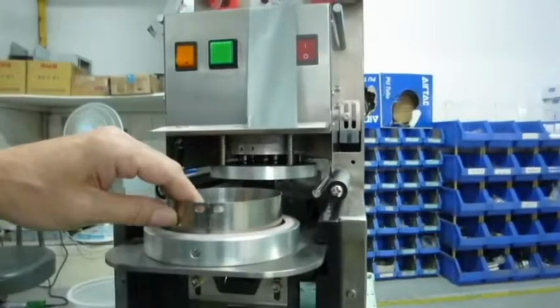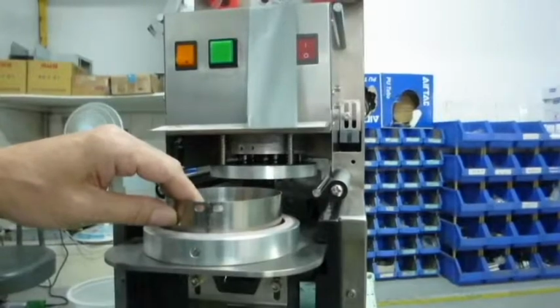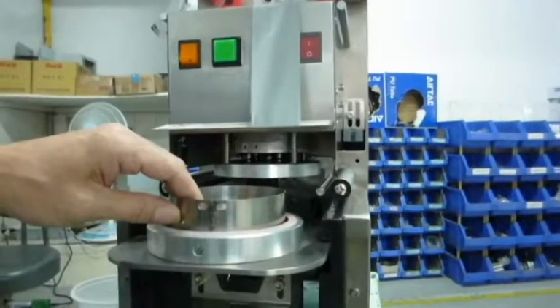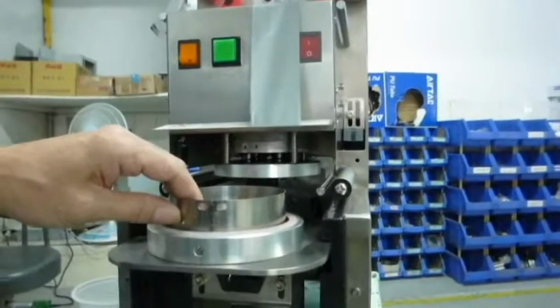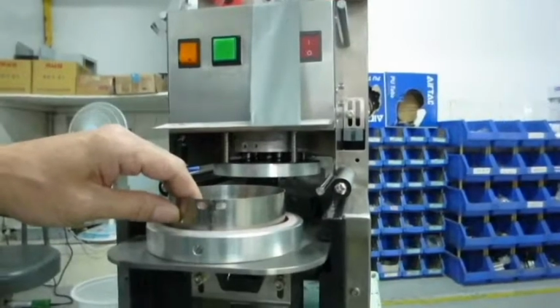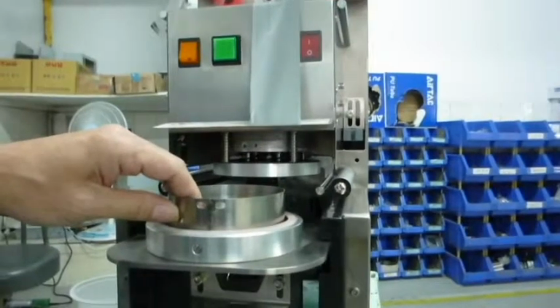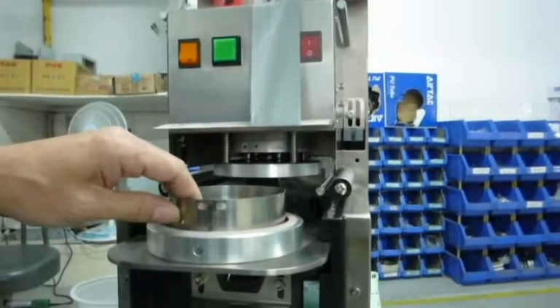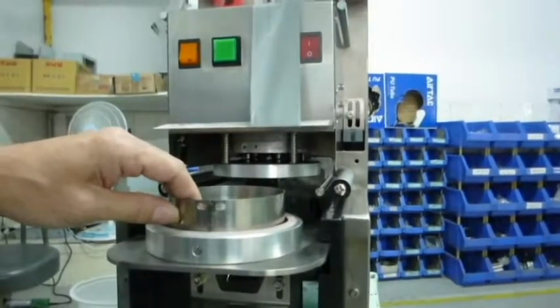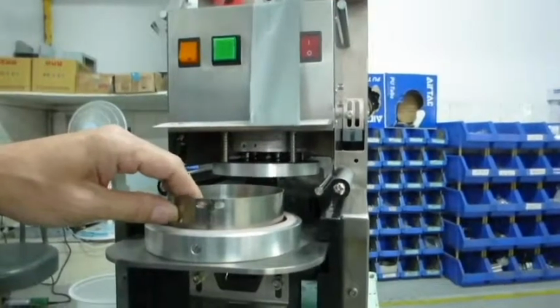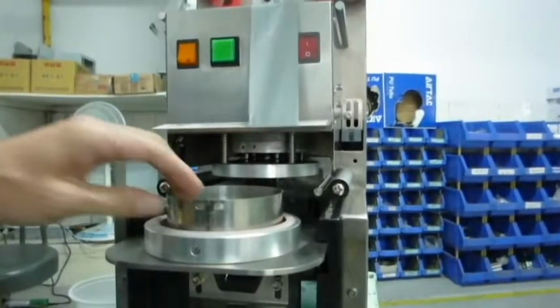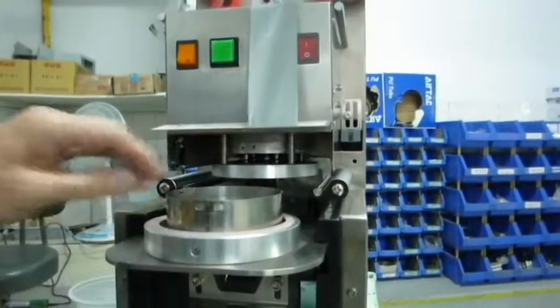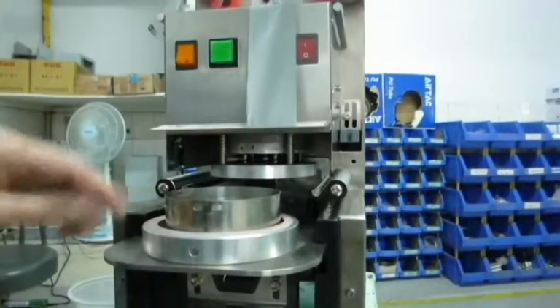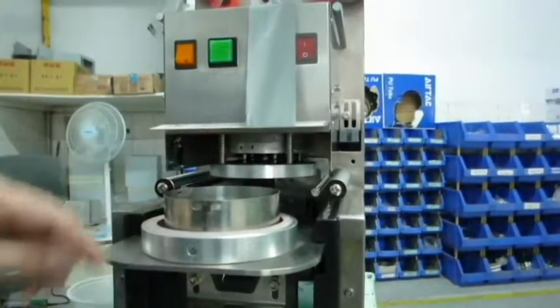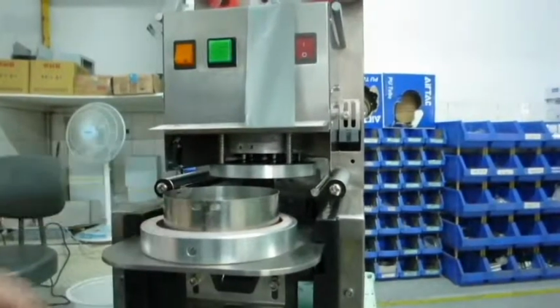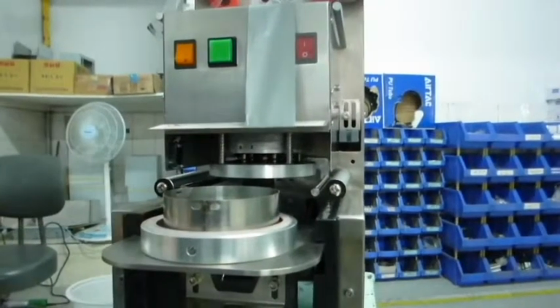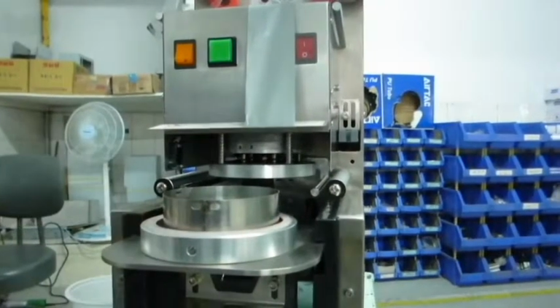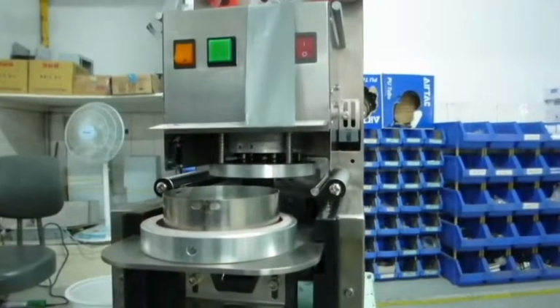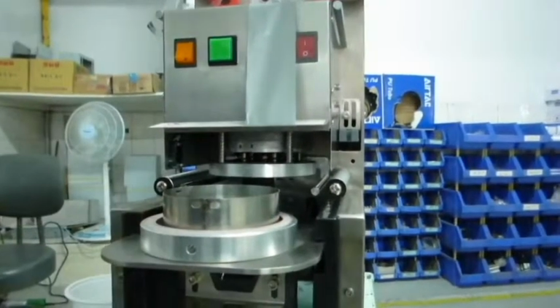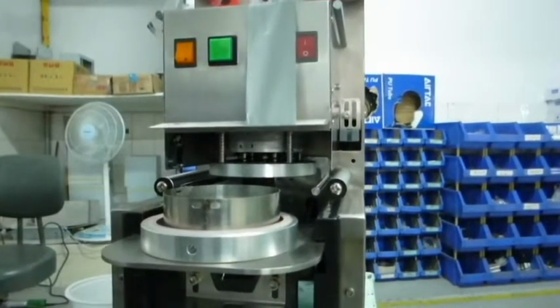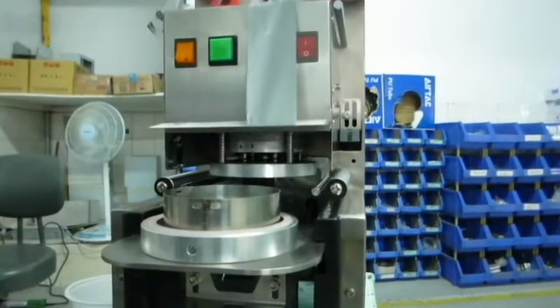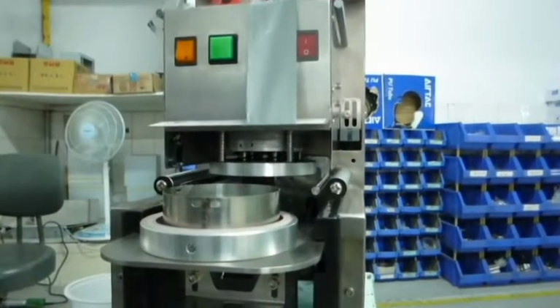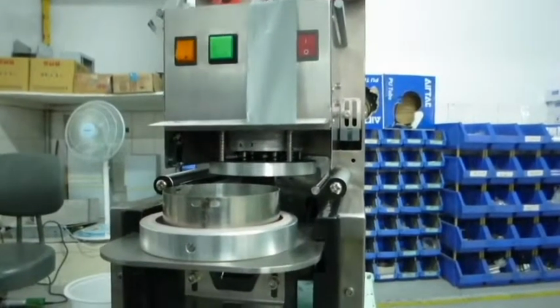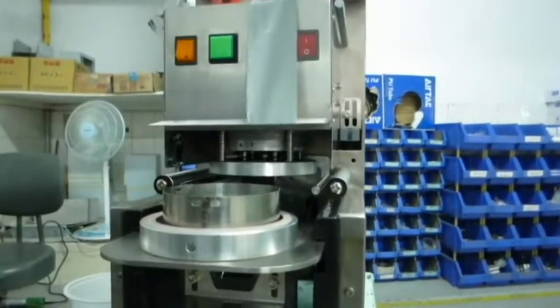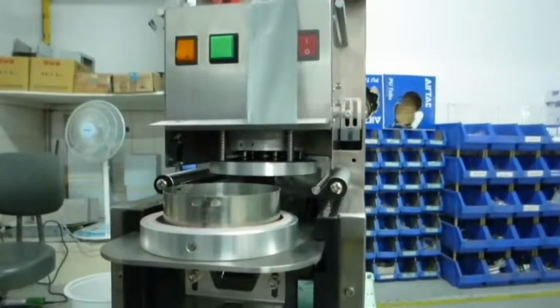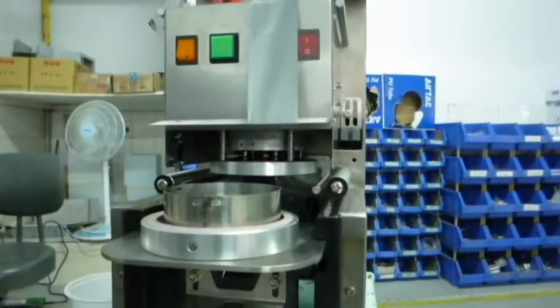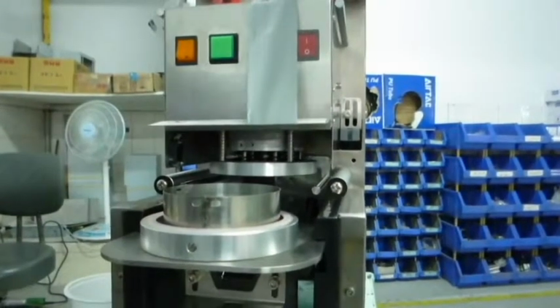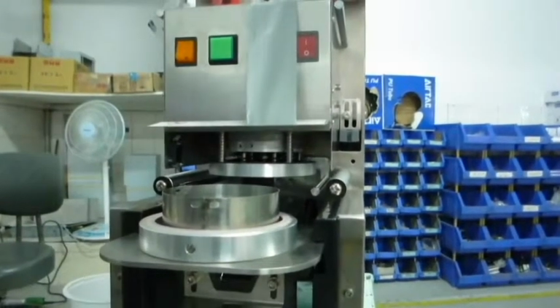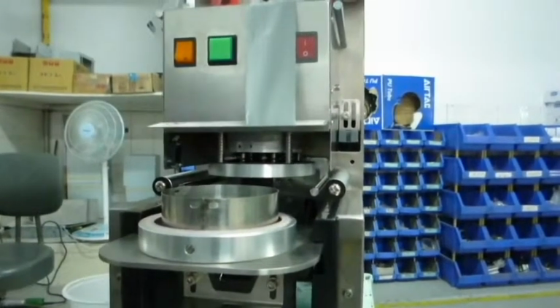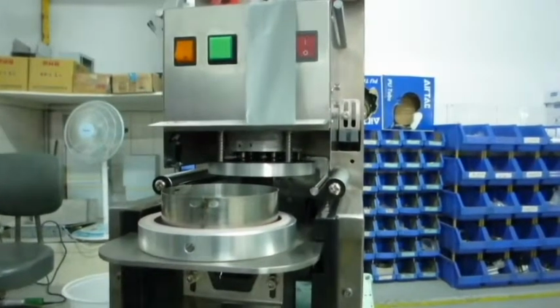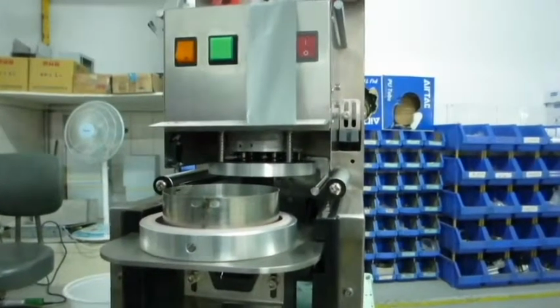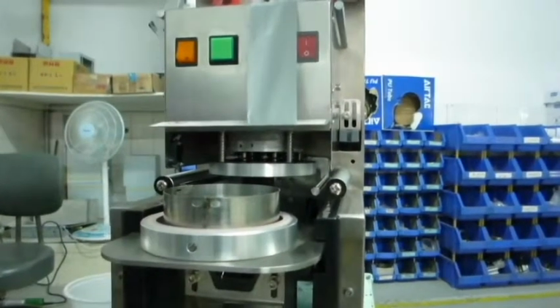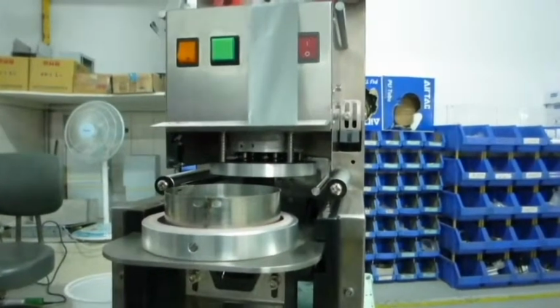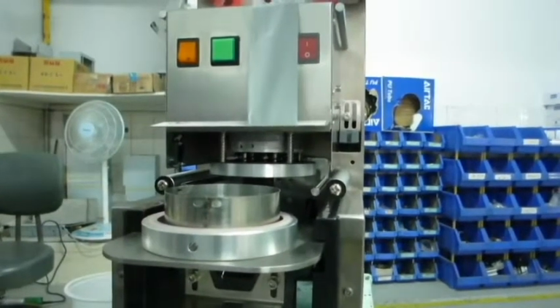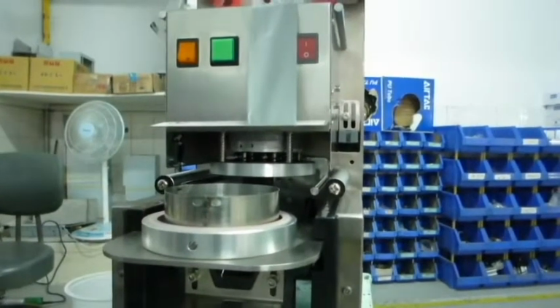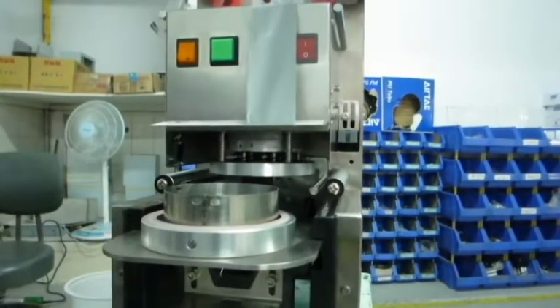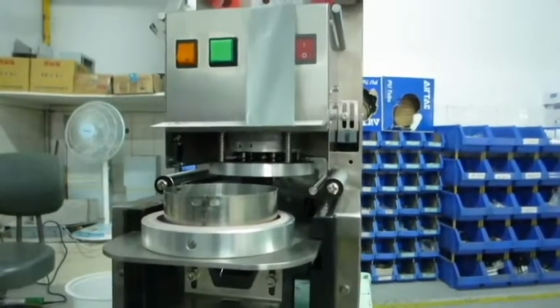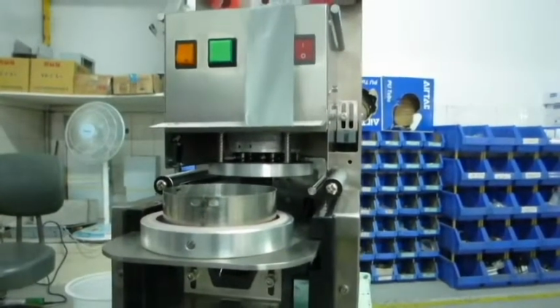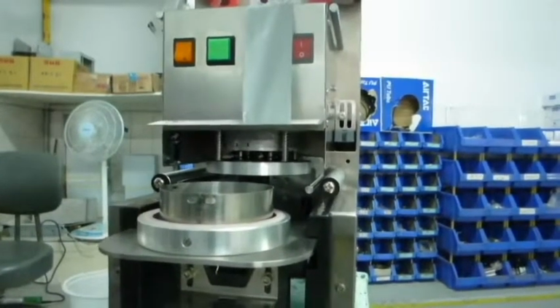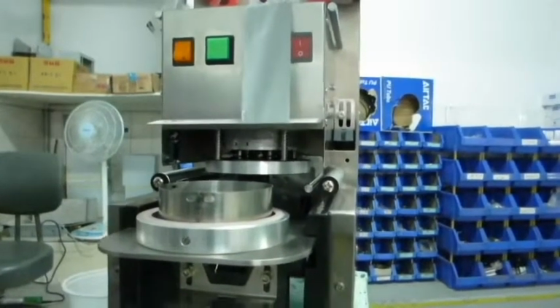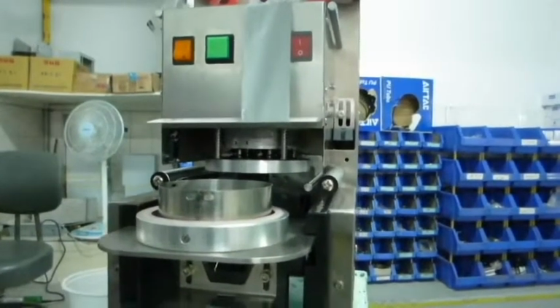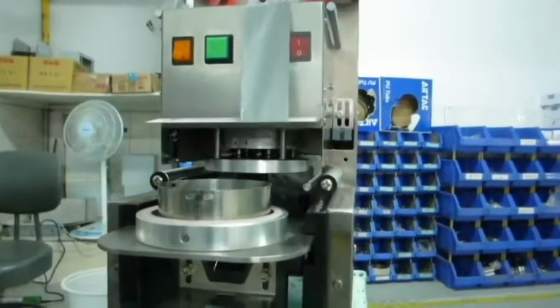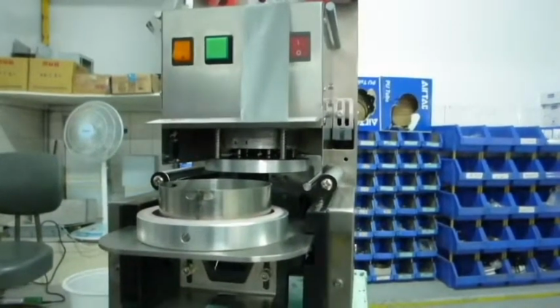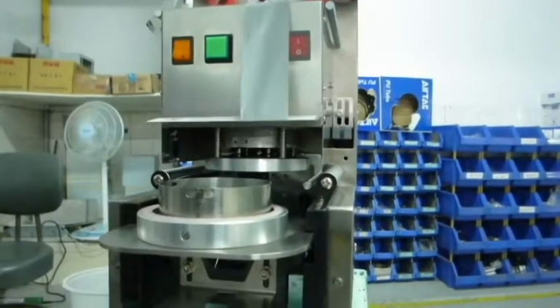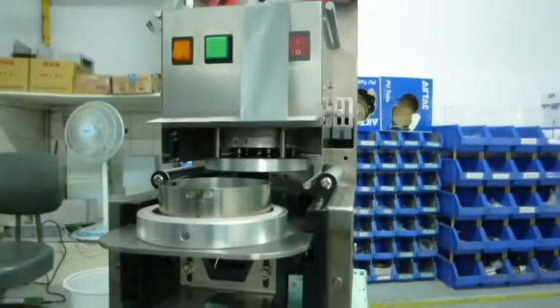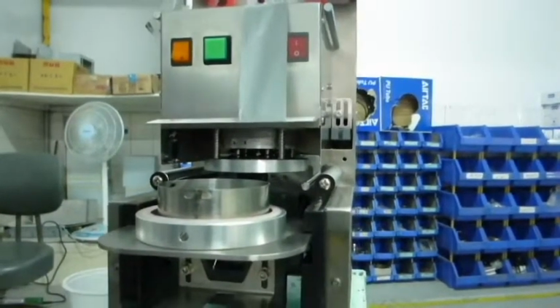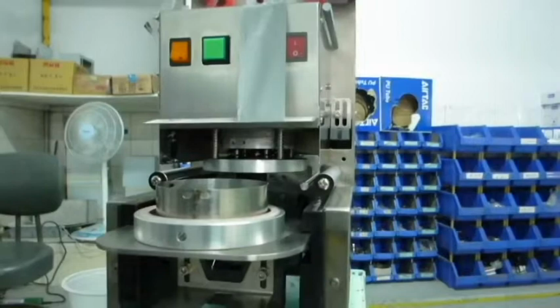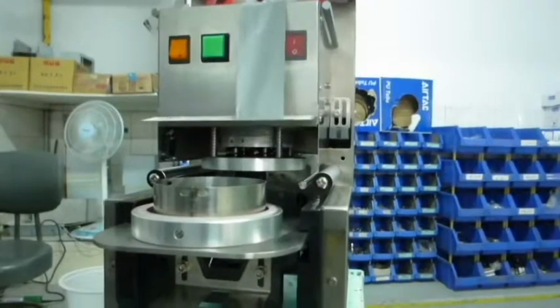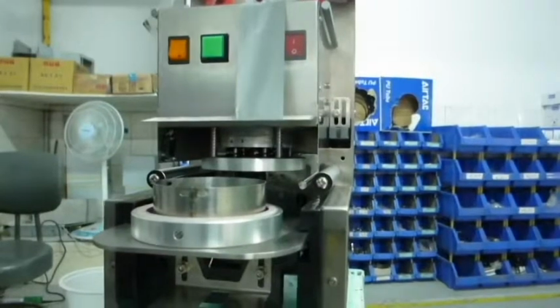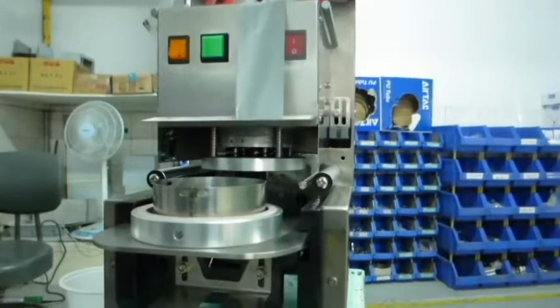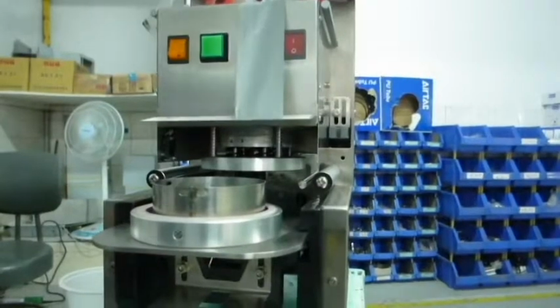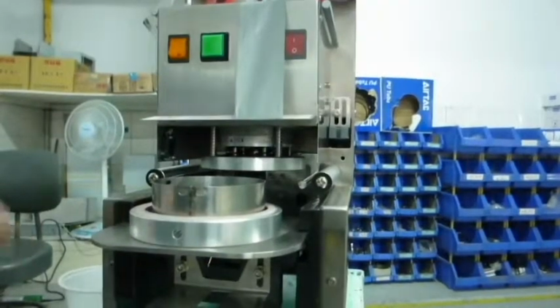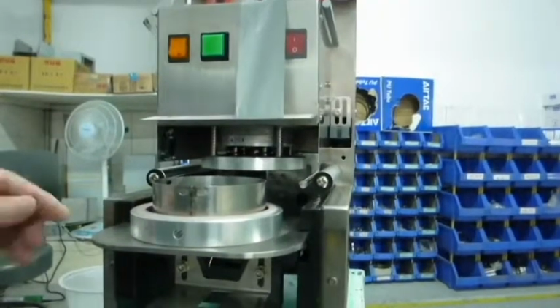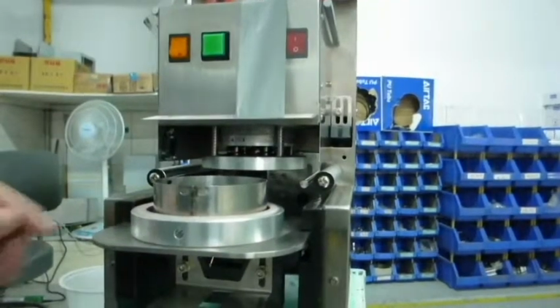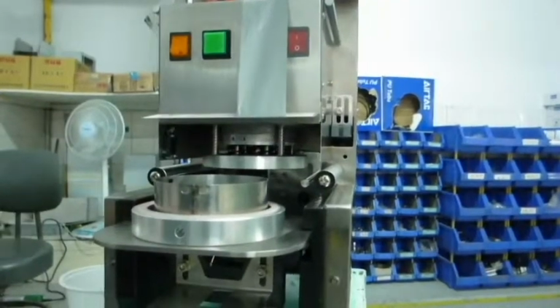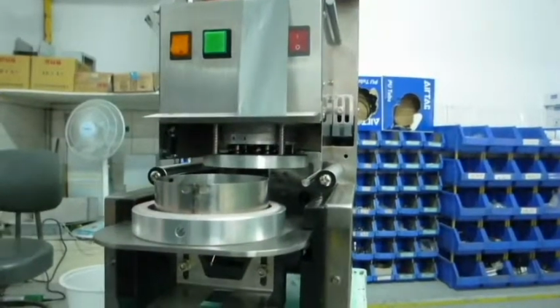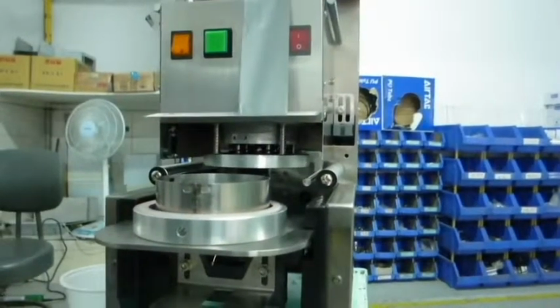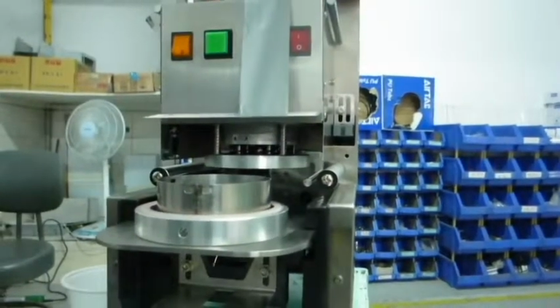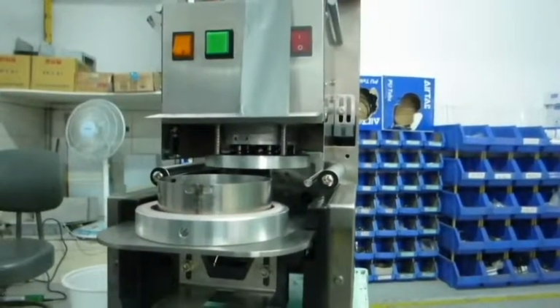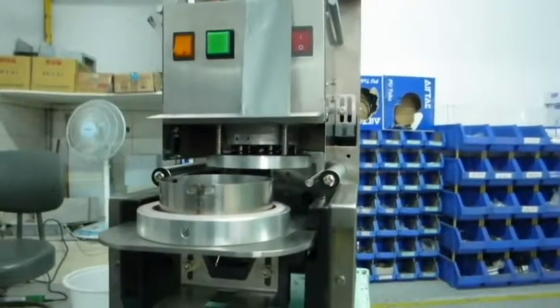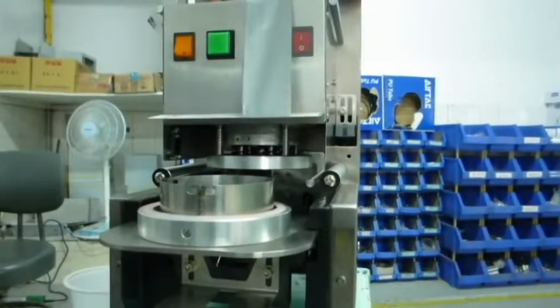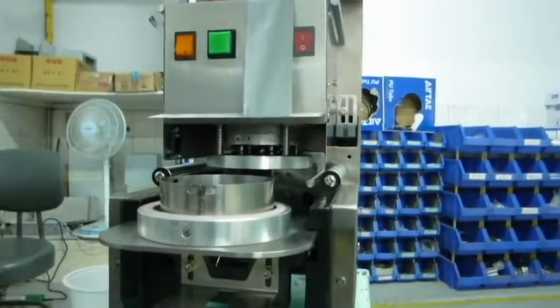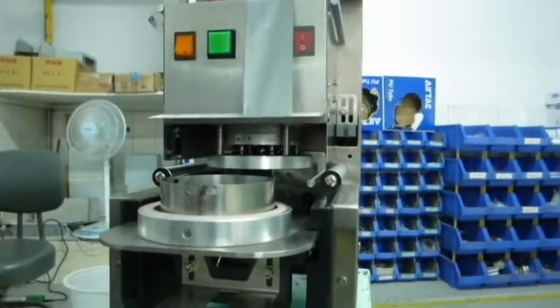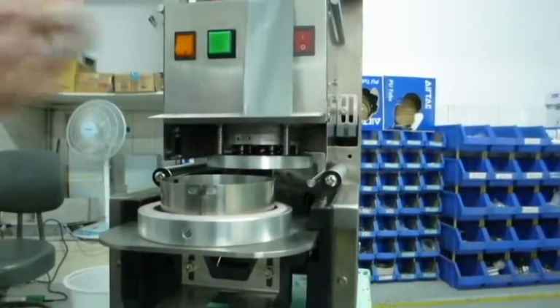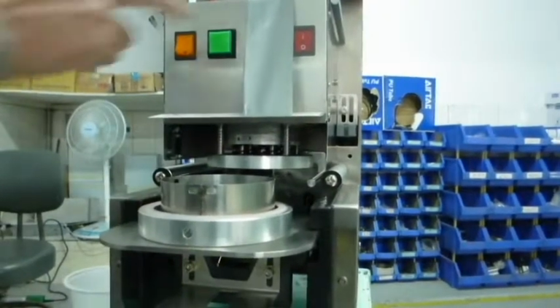Now put the mold back to the machine, and turn on the power, then press the start button.